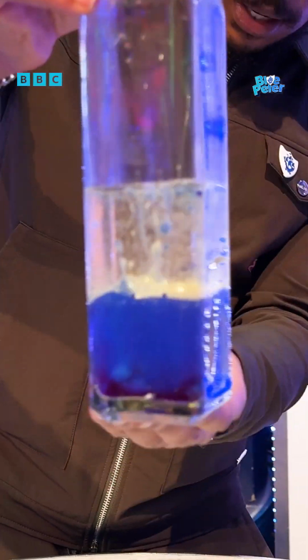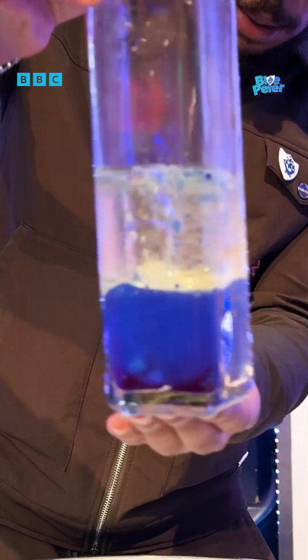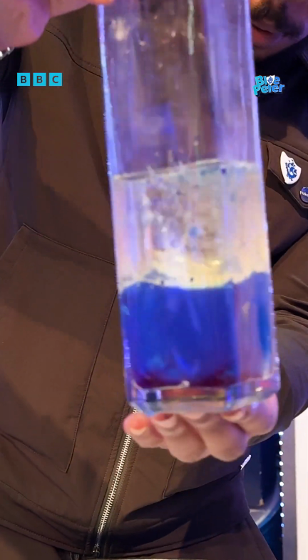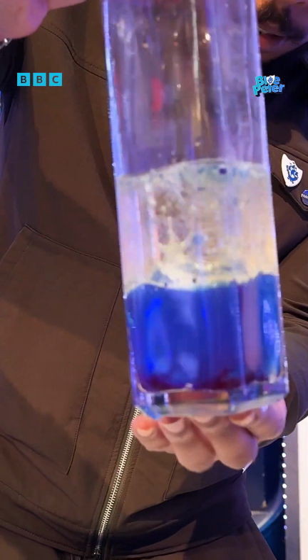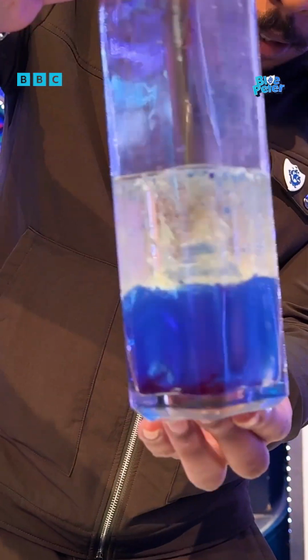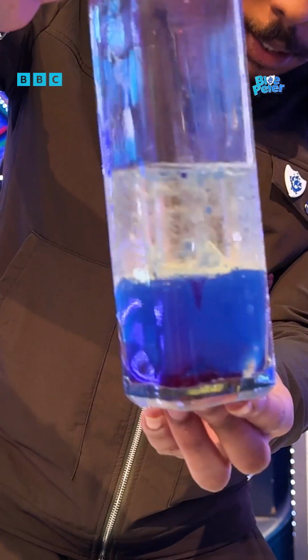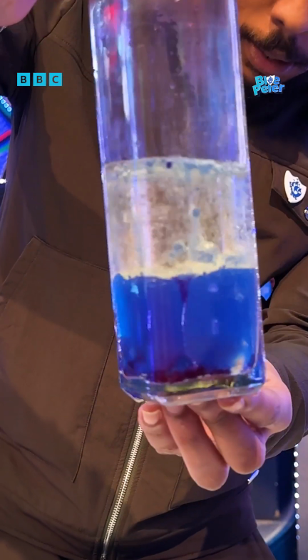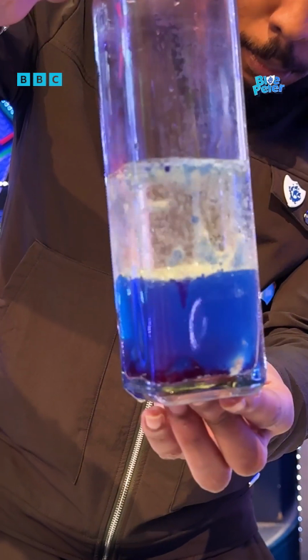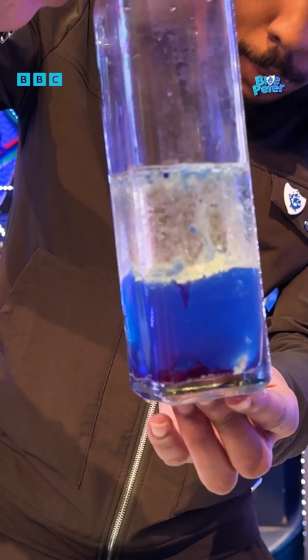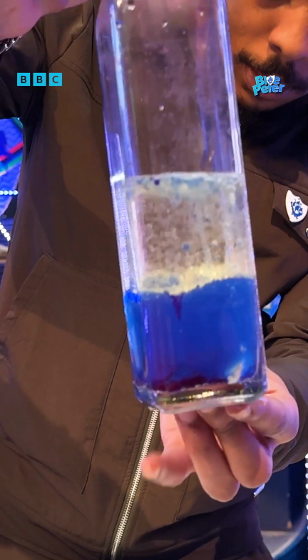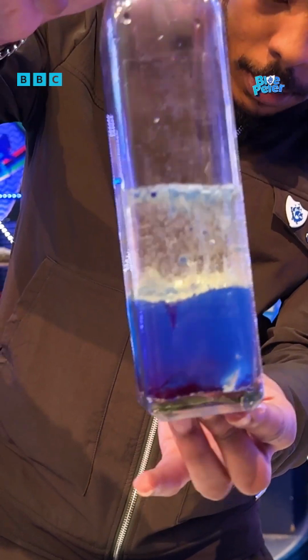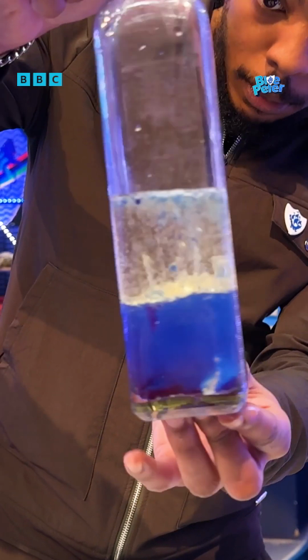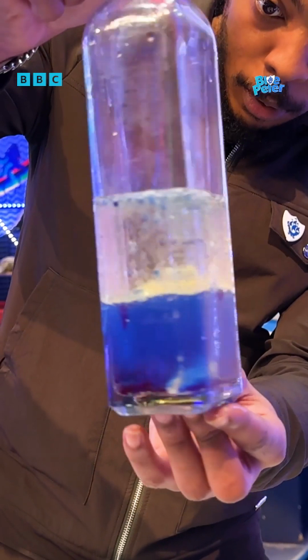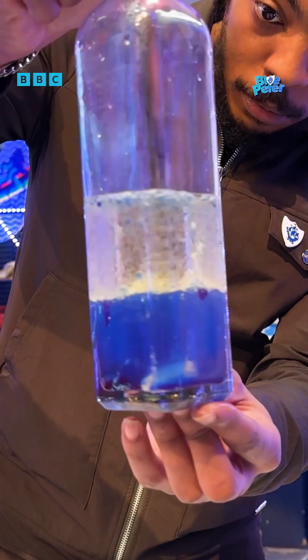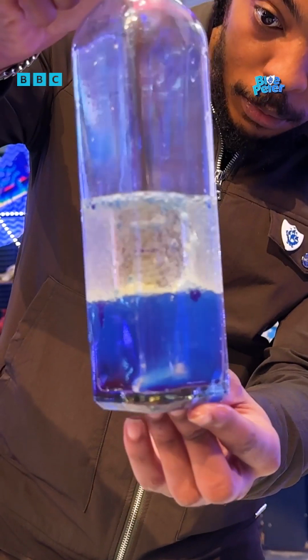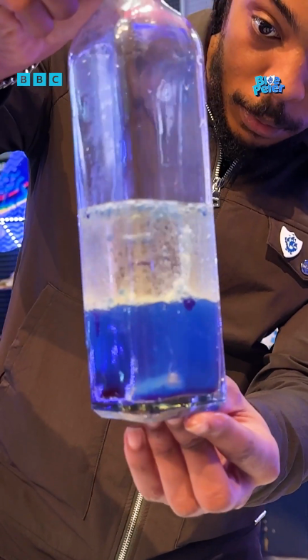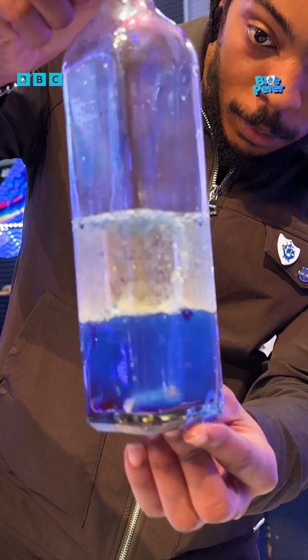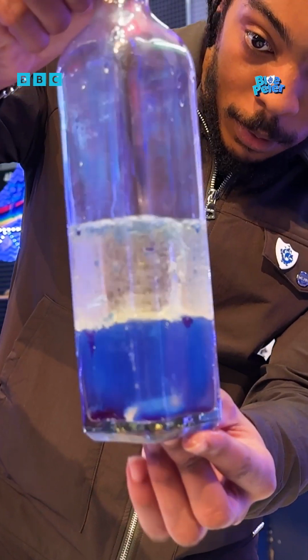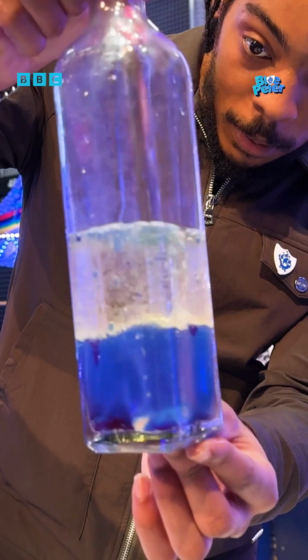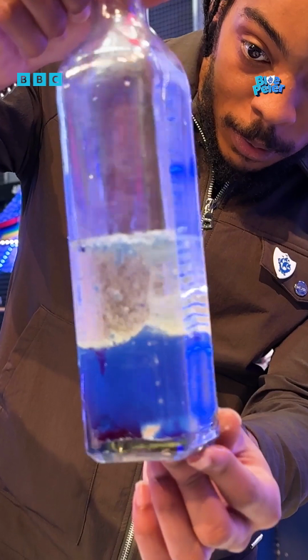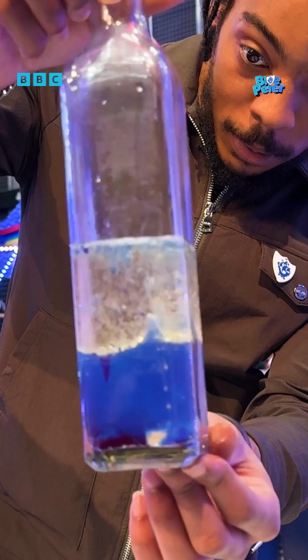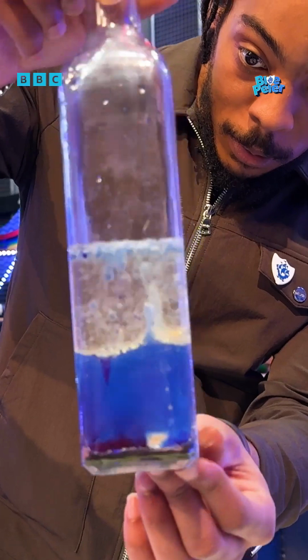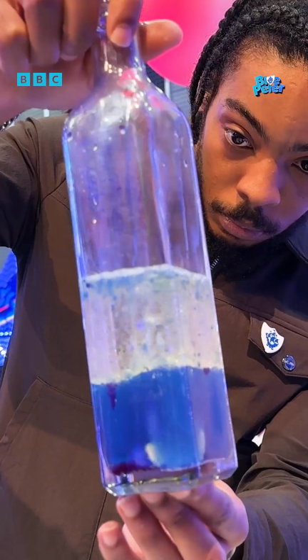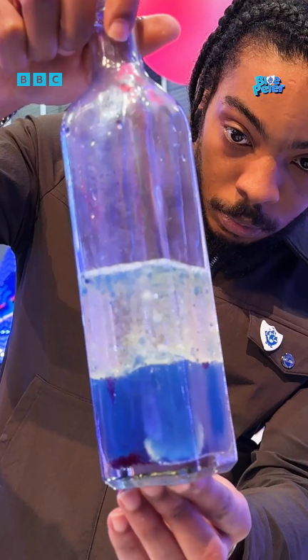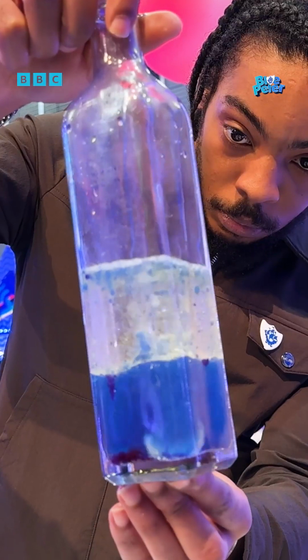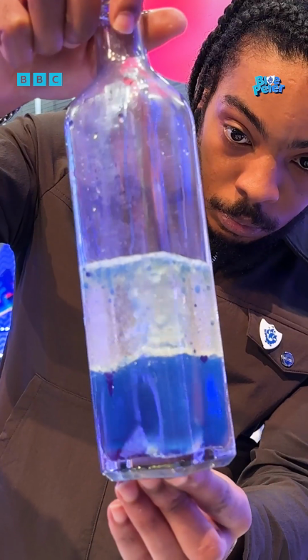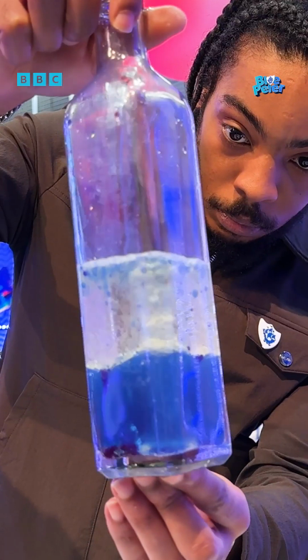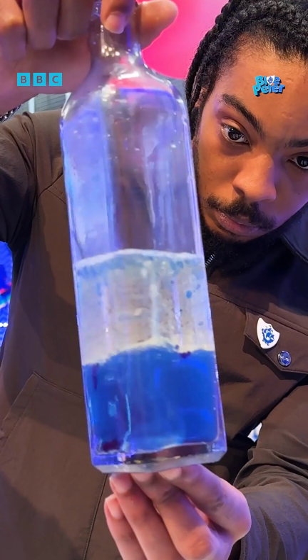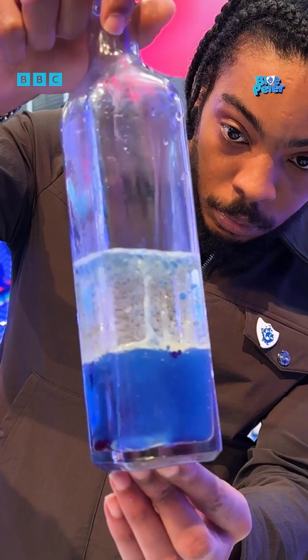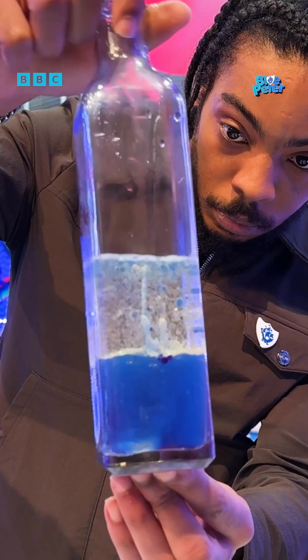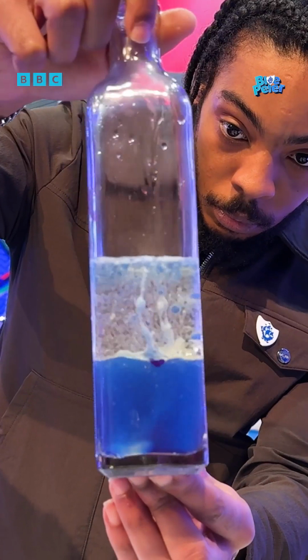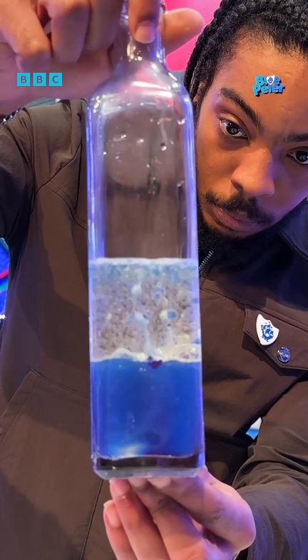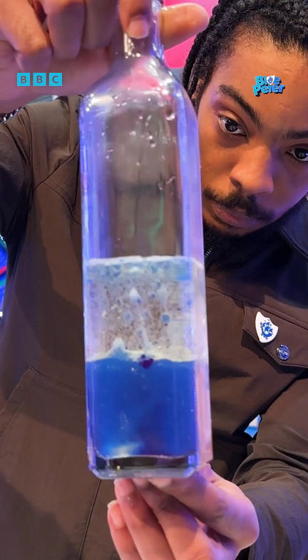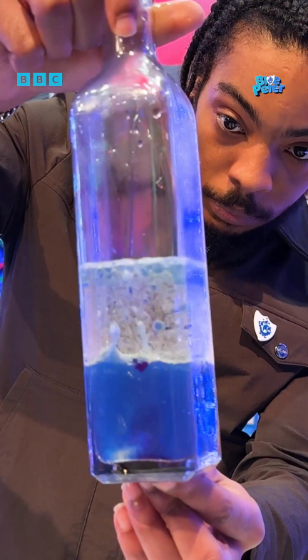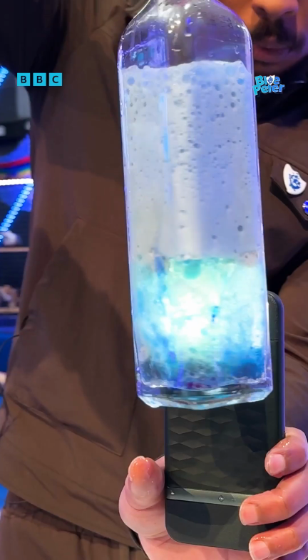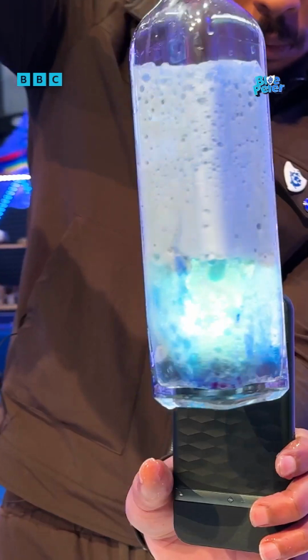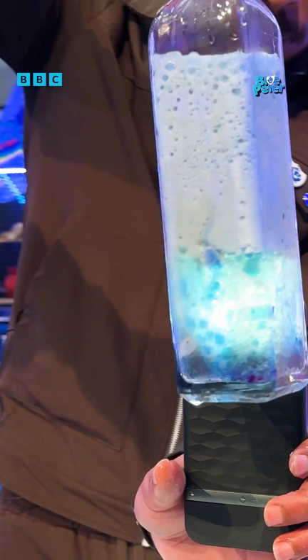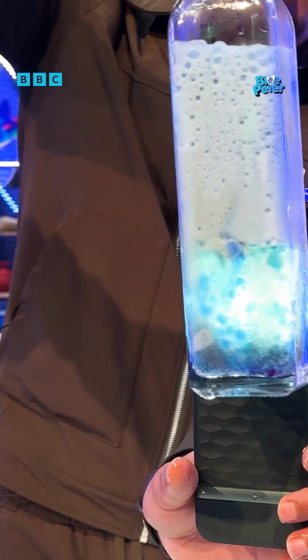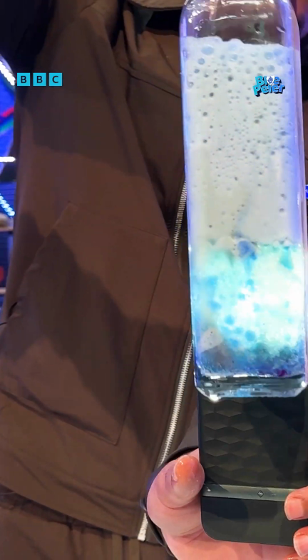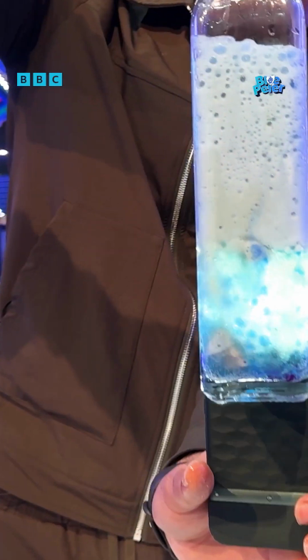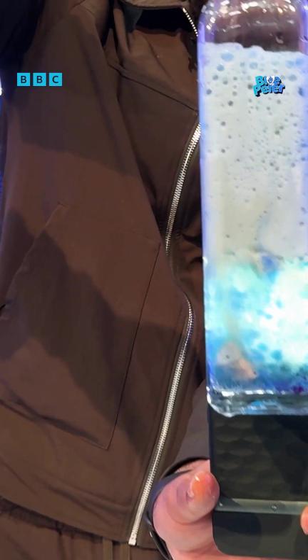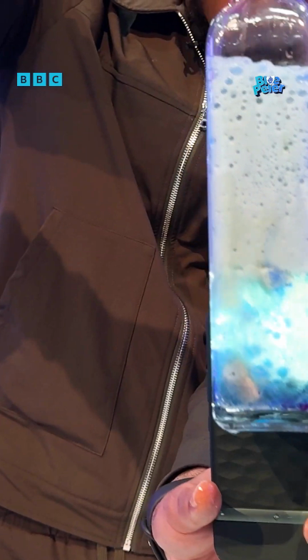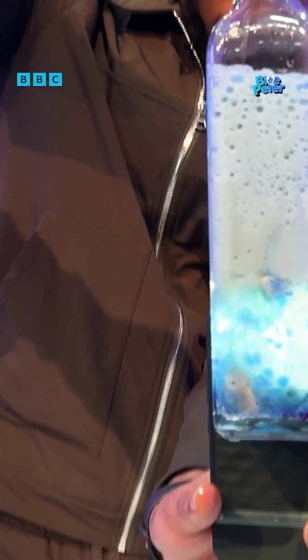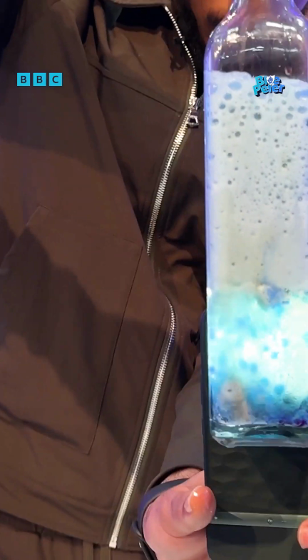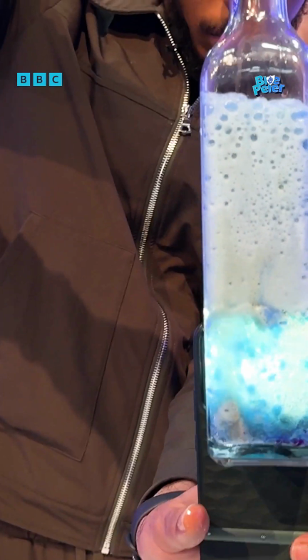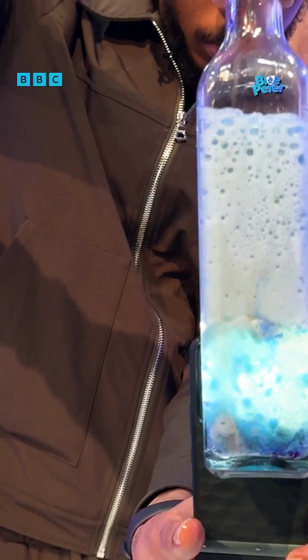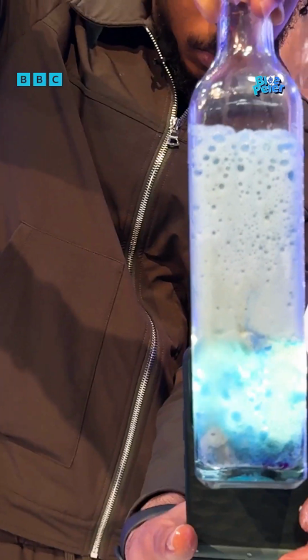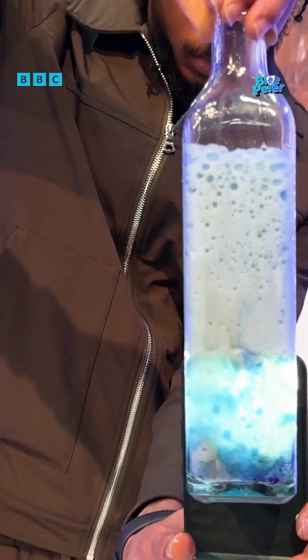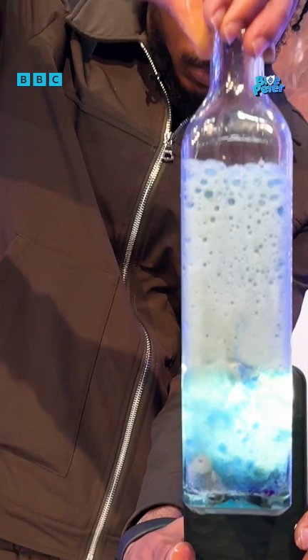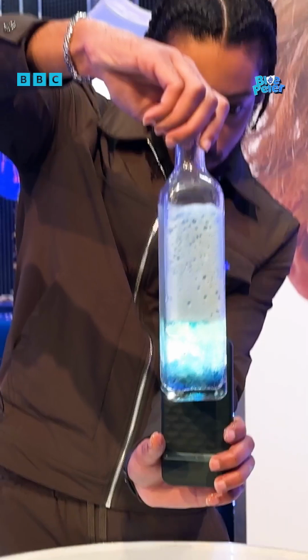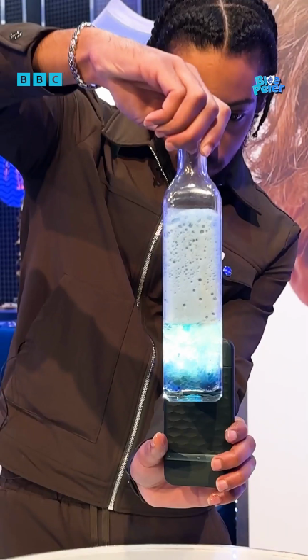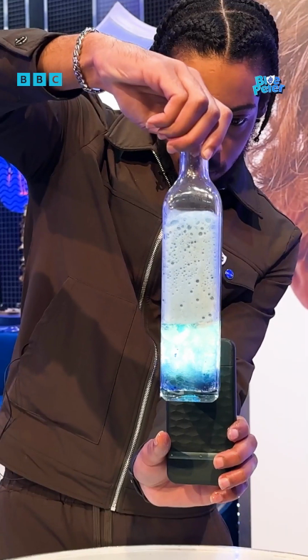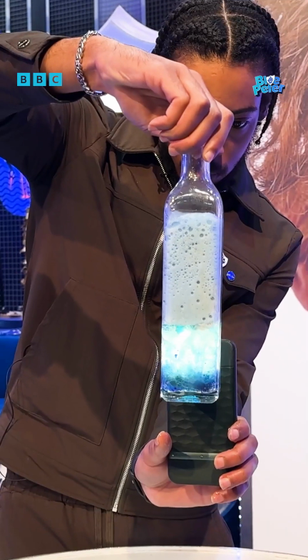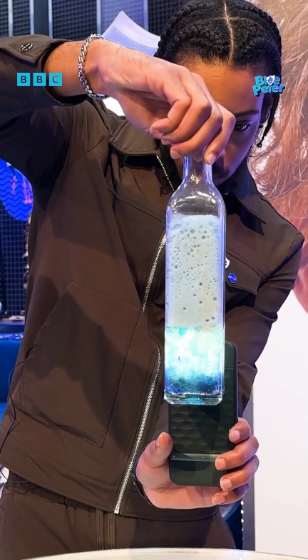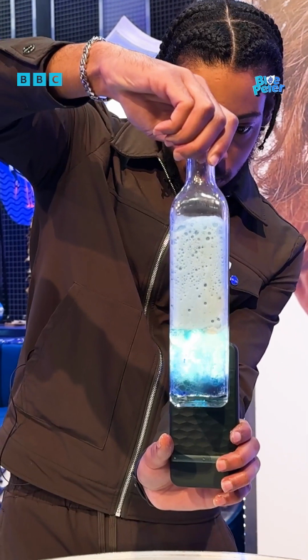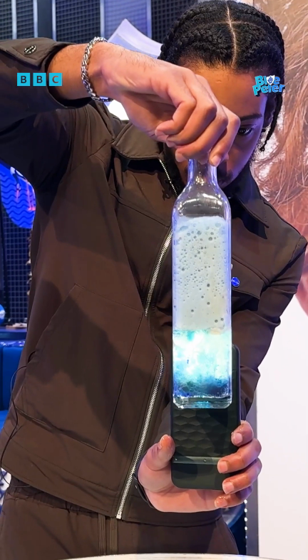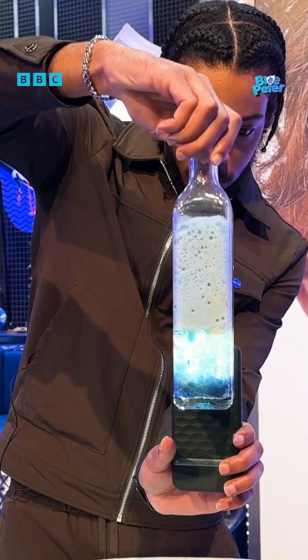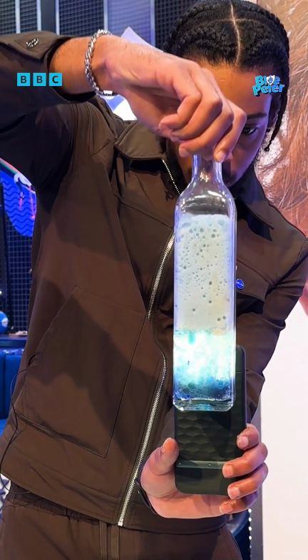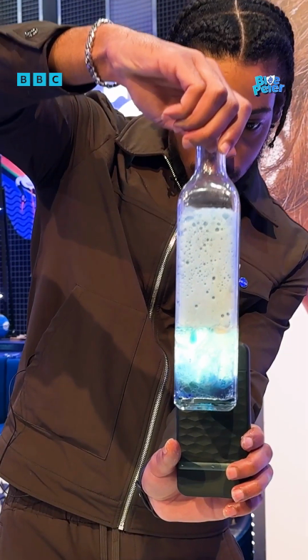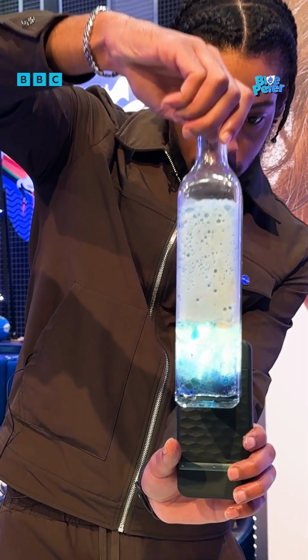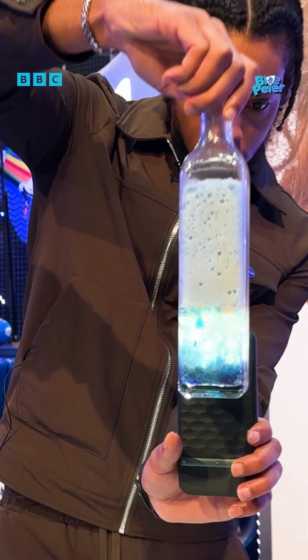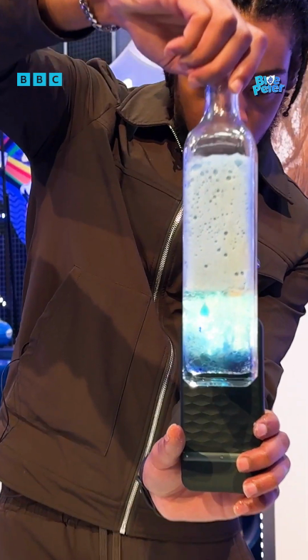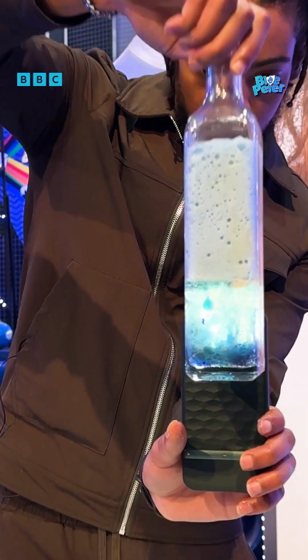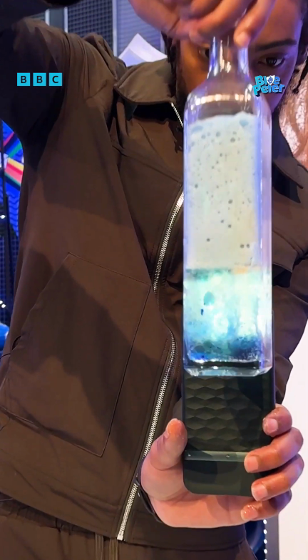So that is how you make a lava lamp. Catch up with Blue Peter on iPlayer to watch some more science experiments, like elephant's toothpaste.